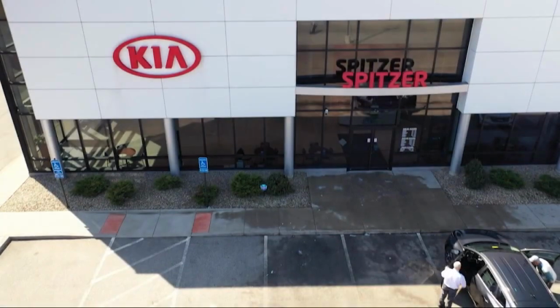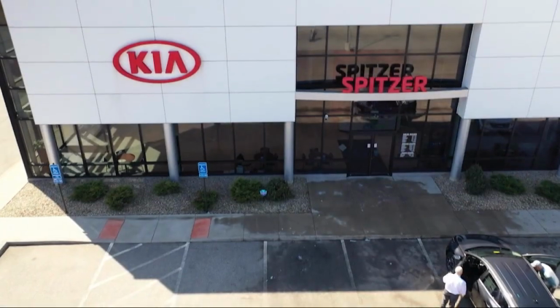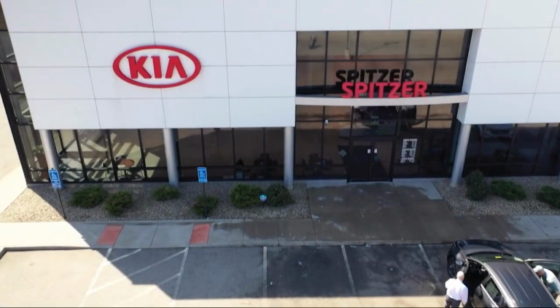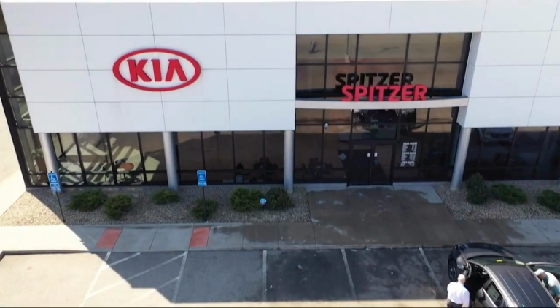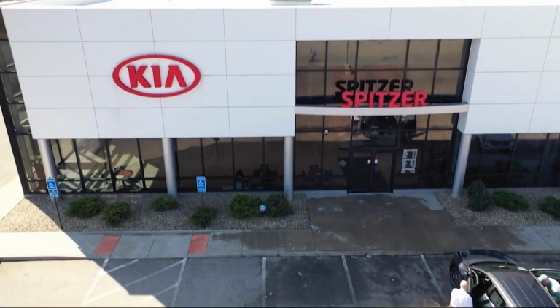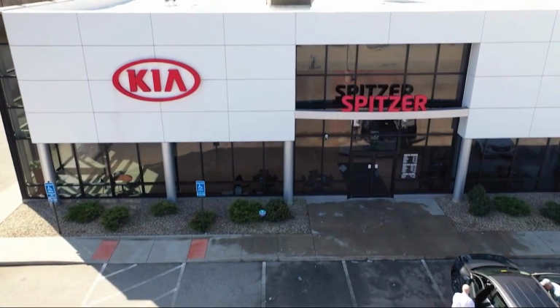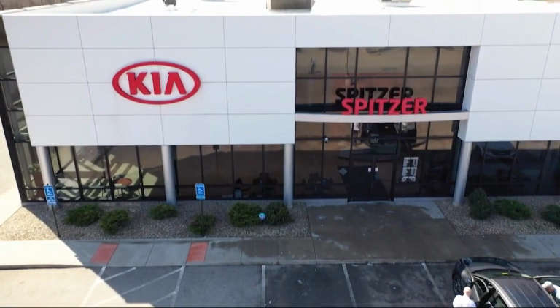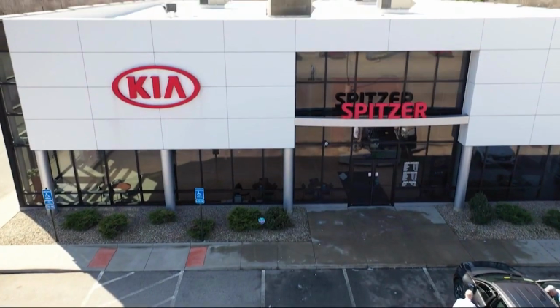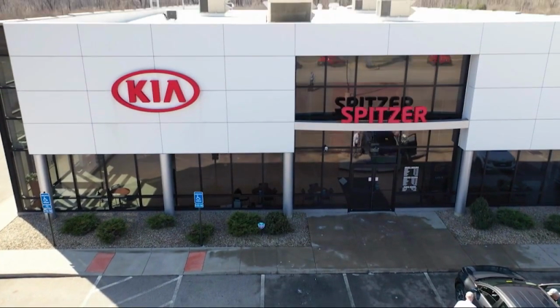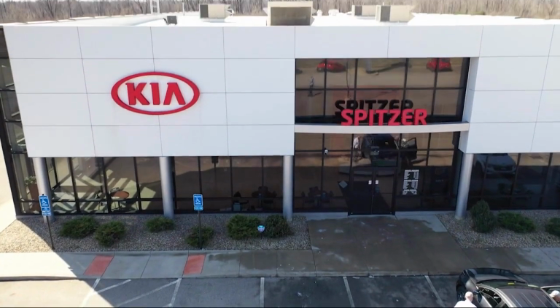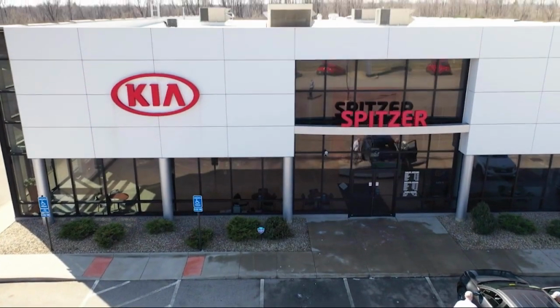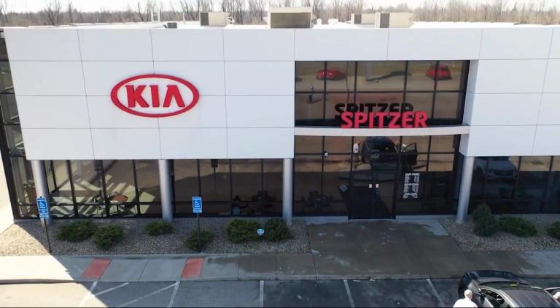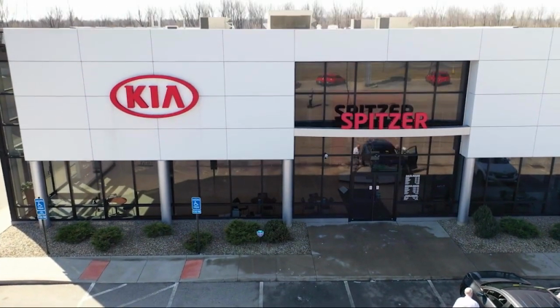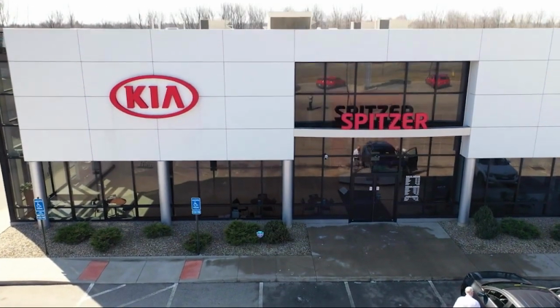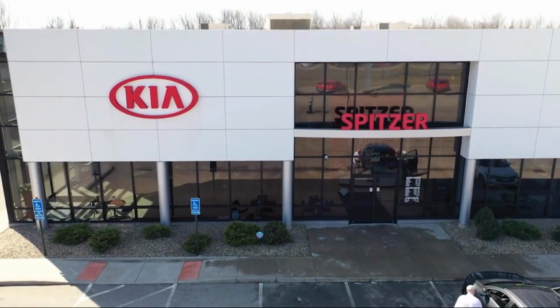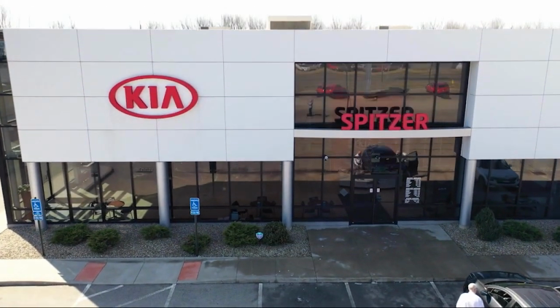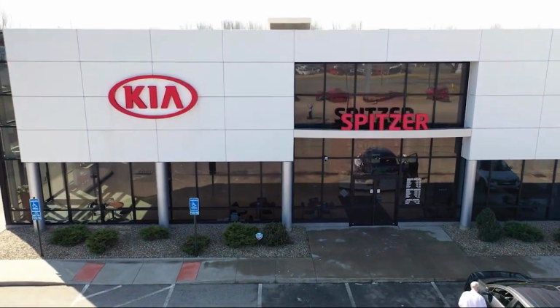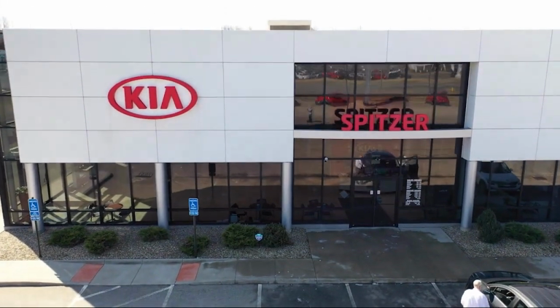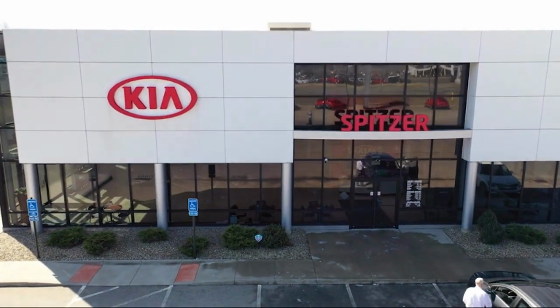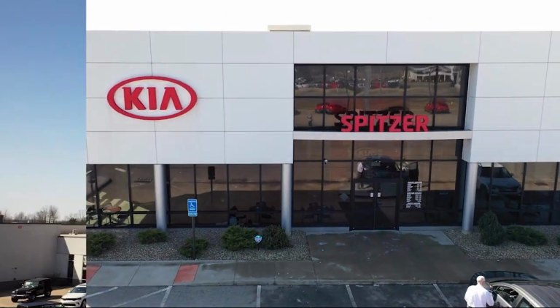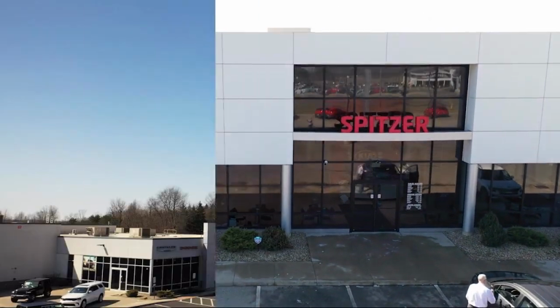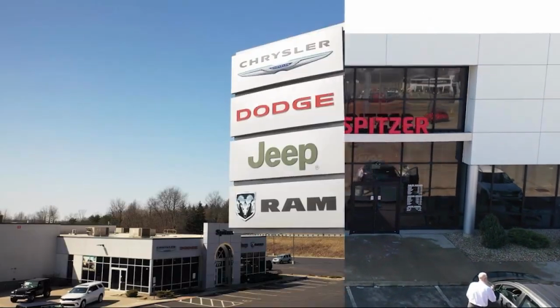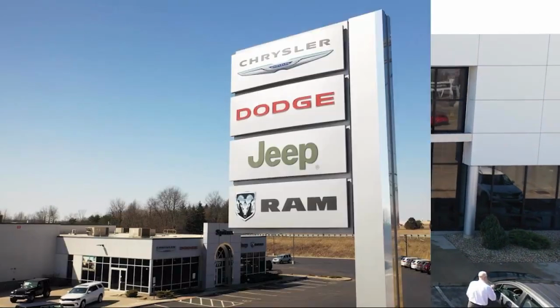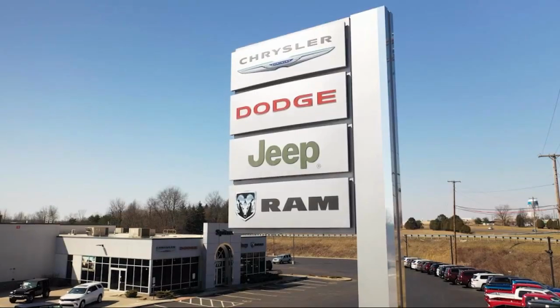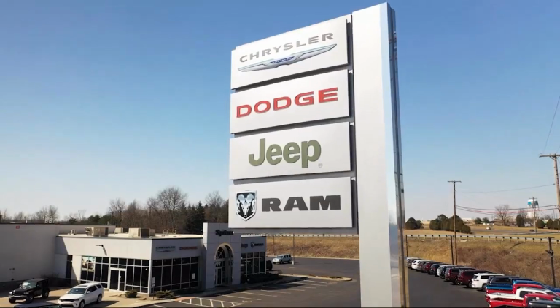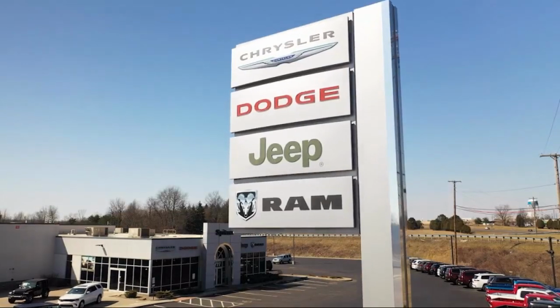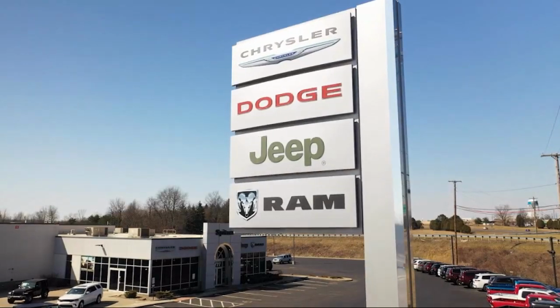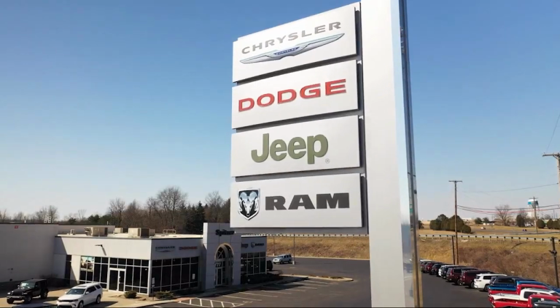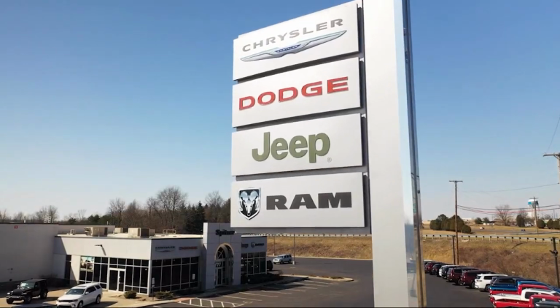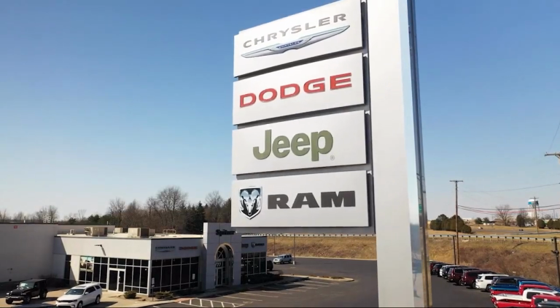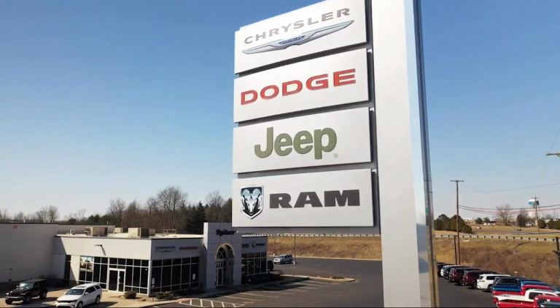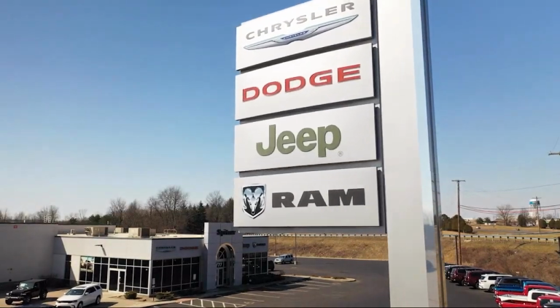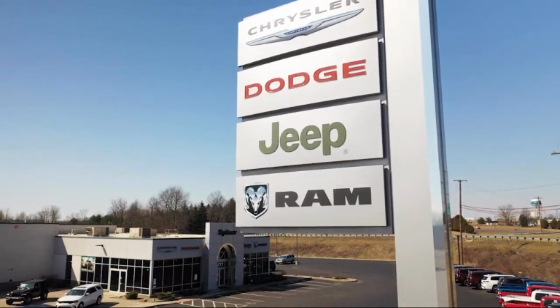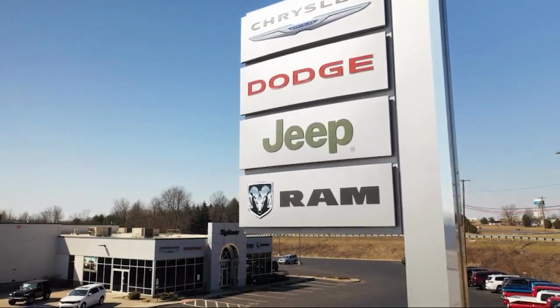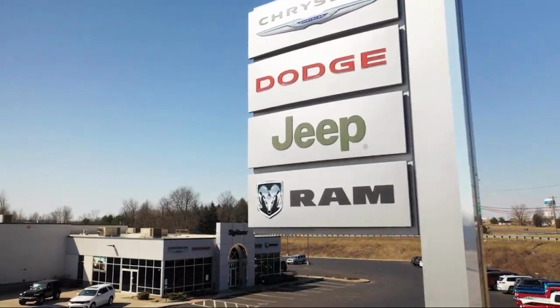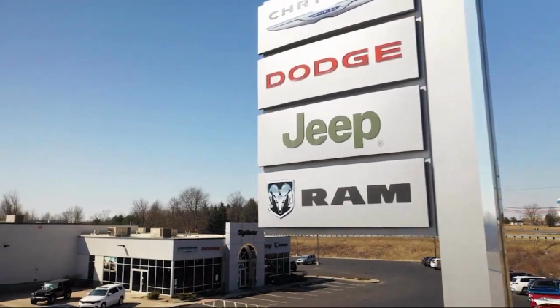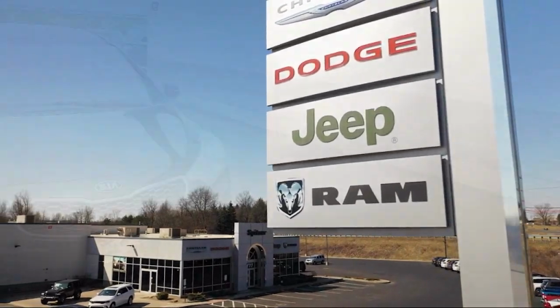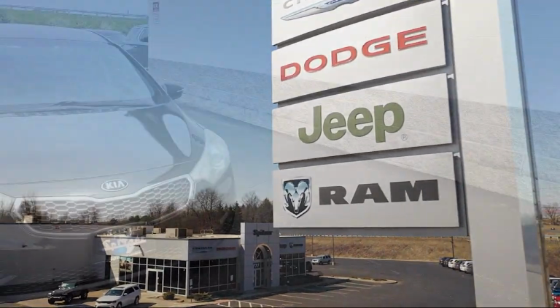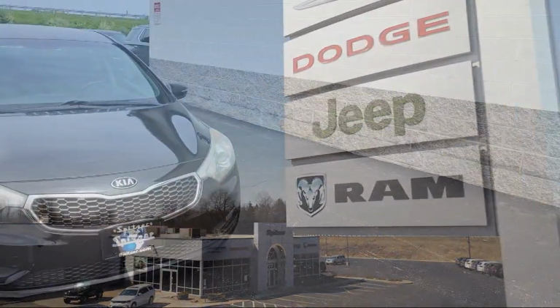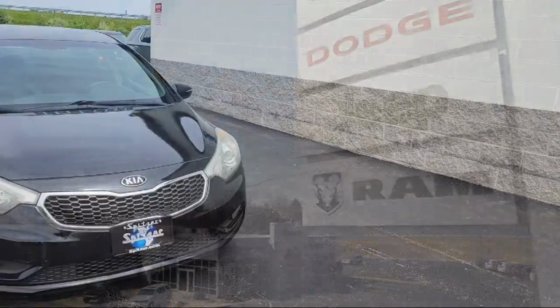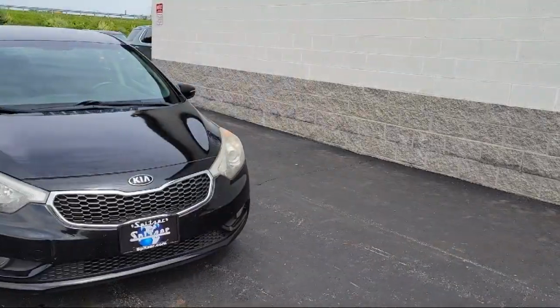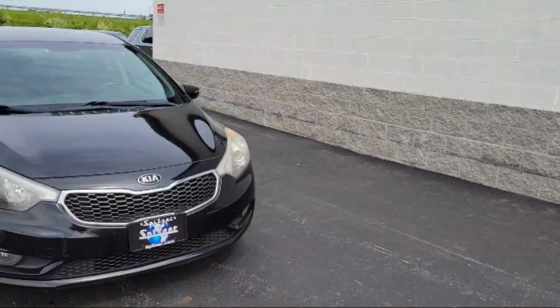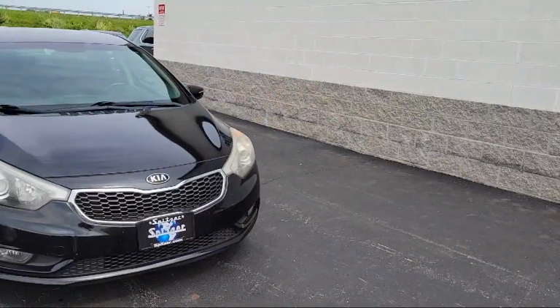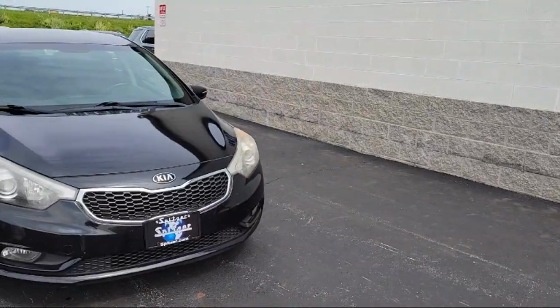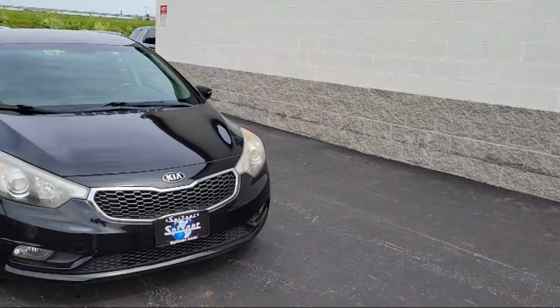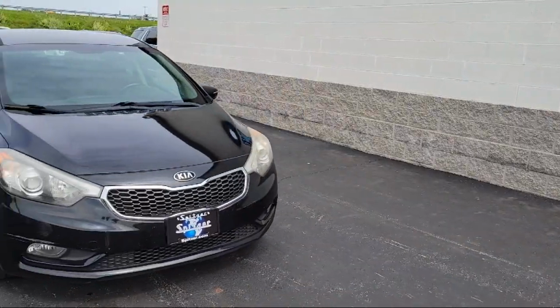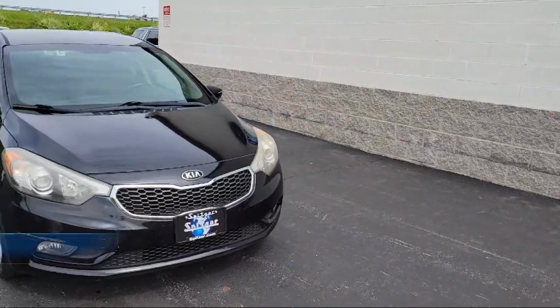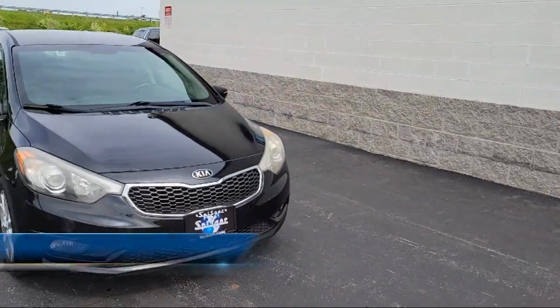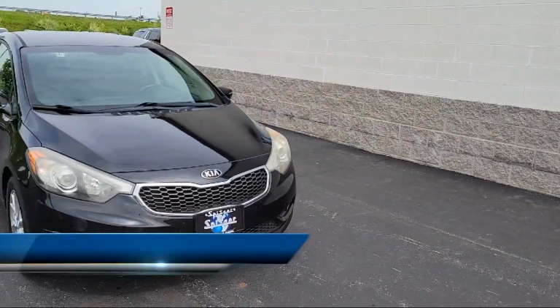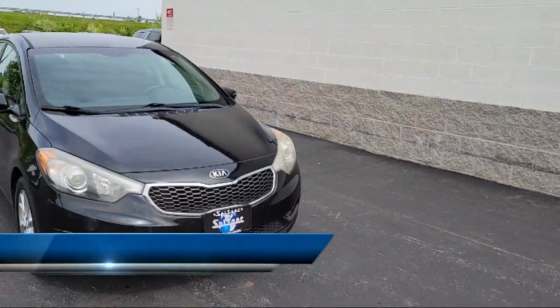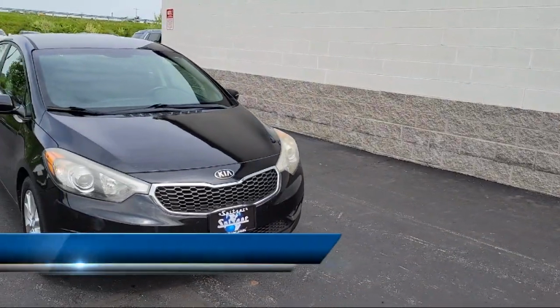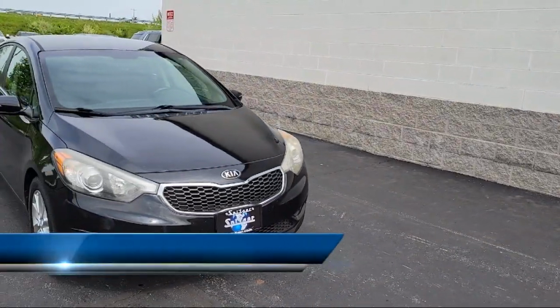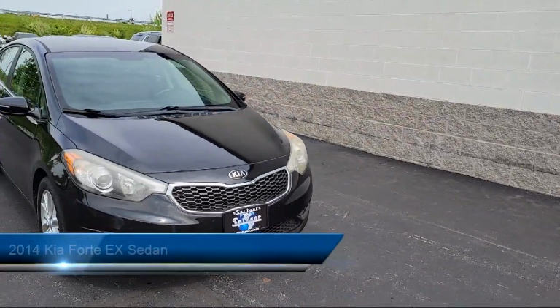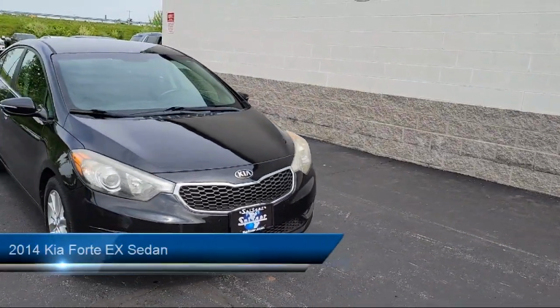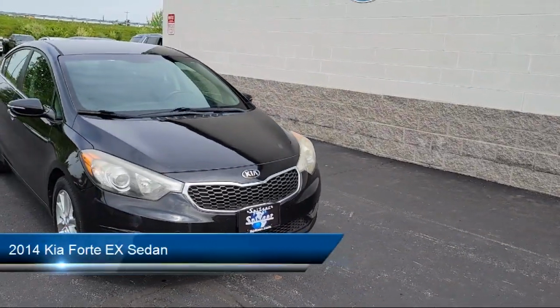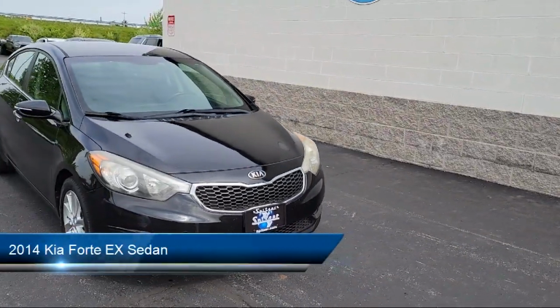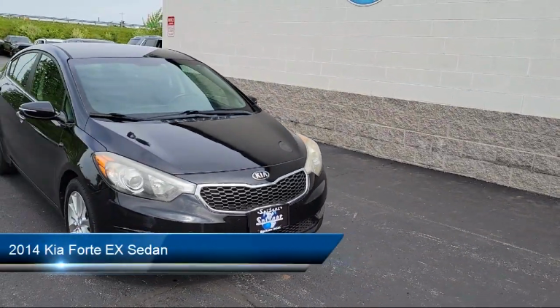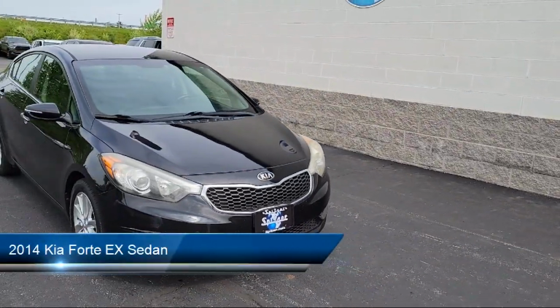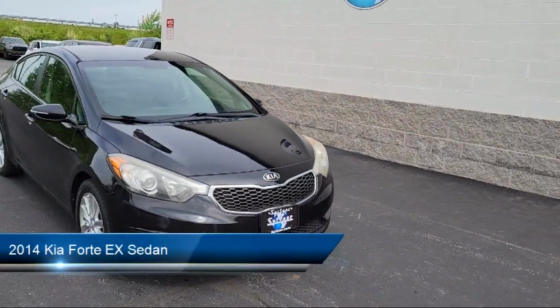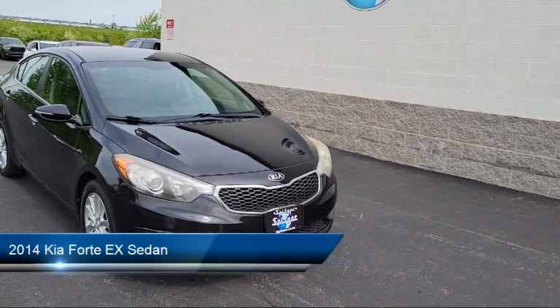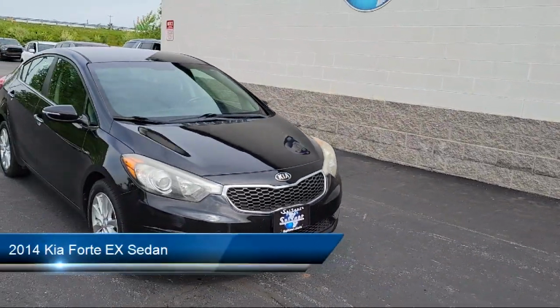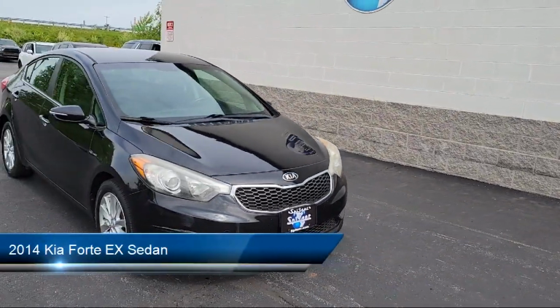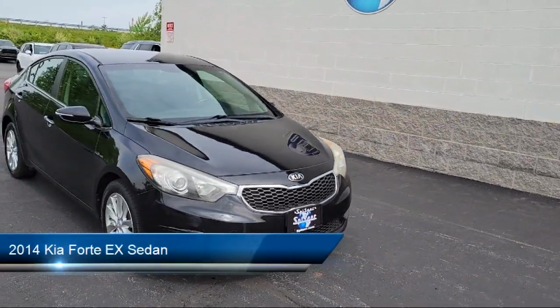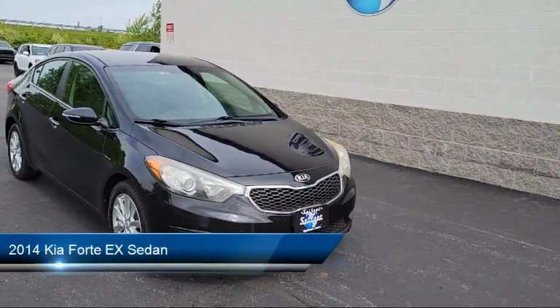Welcome to Spitzer Motors, your premier destination for purchasing a vehicle. And here's a look at one of our great vehicles from our inventory.